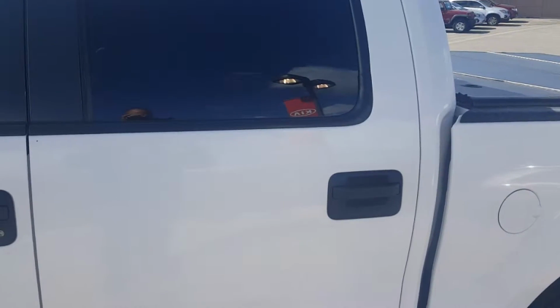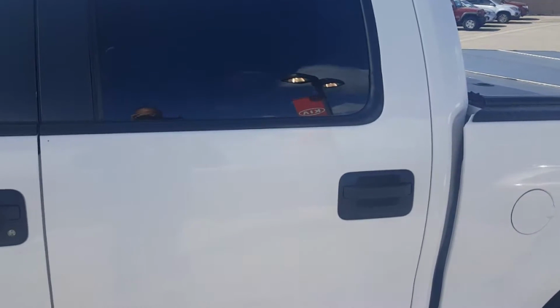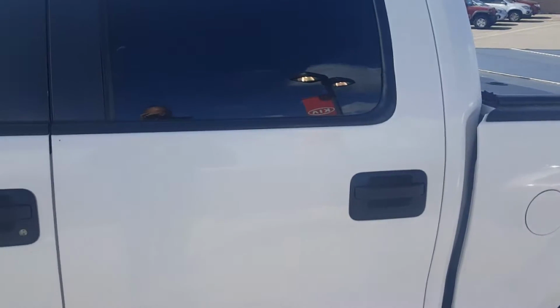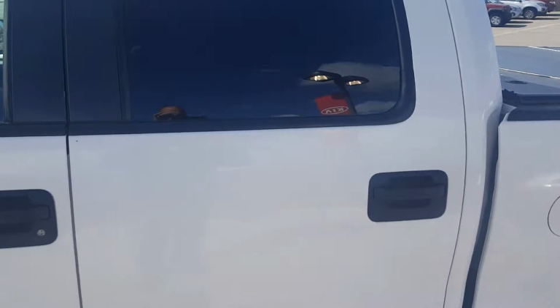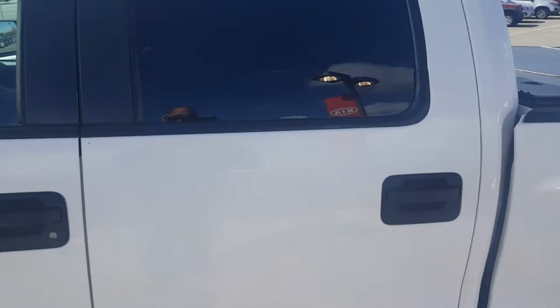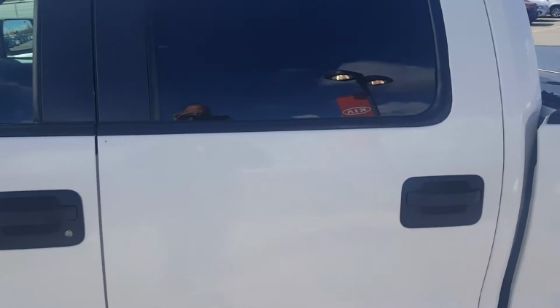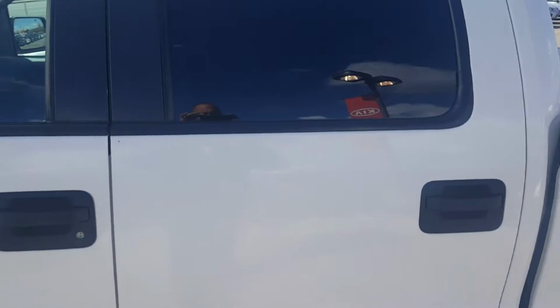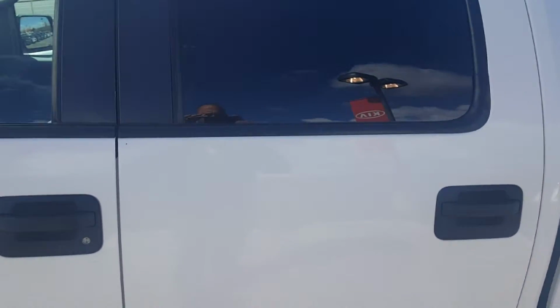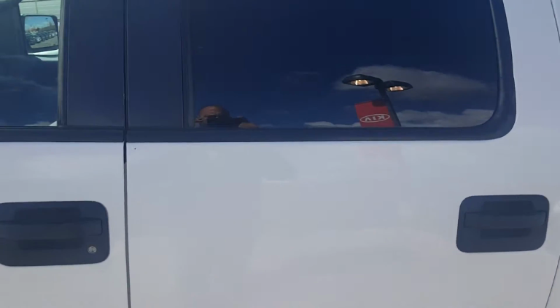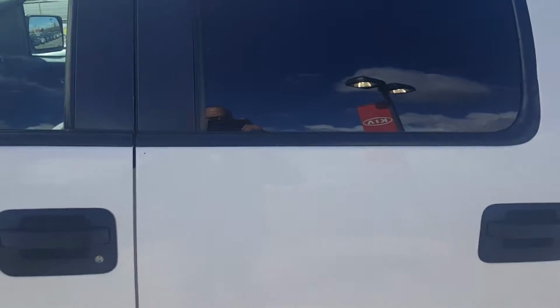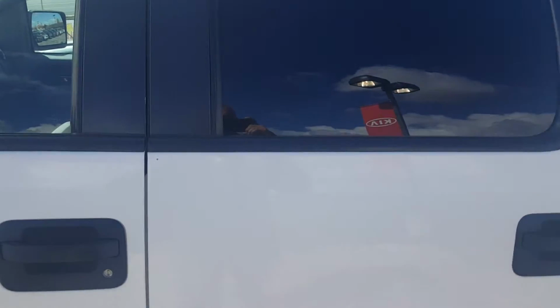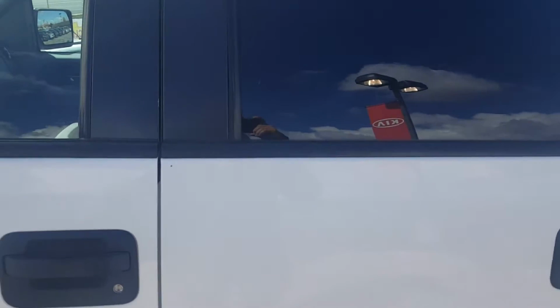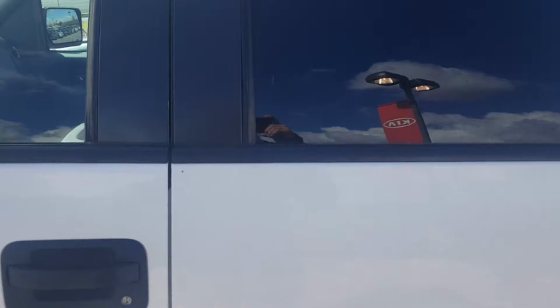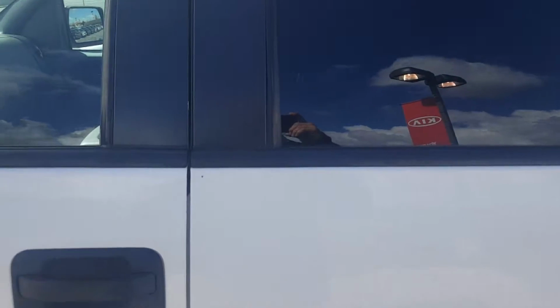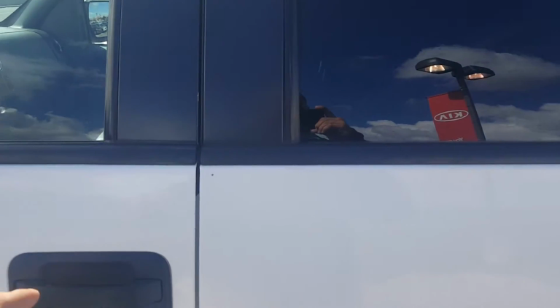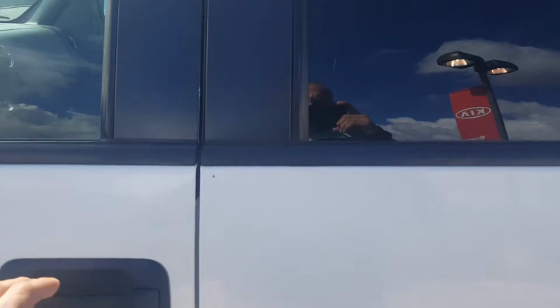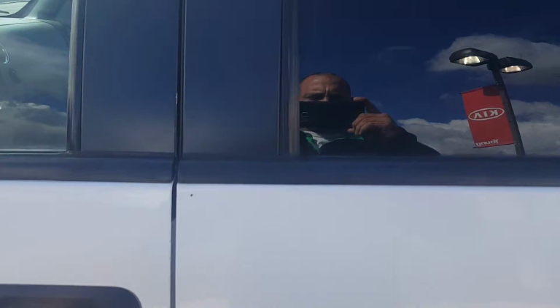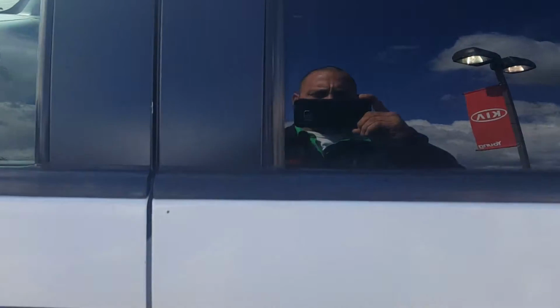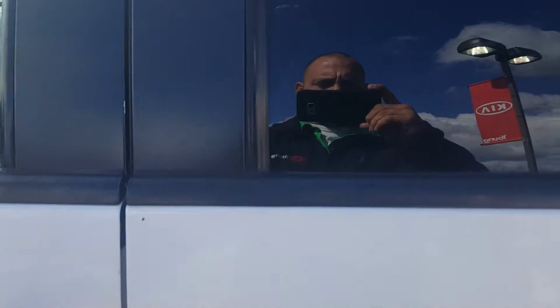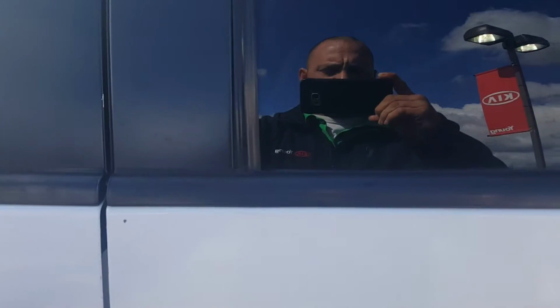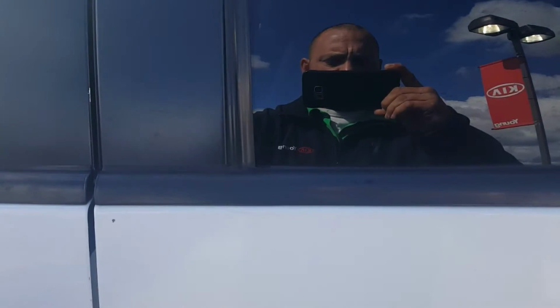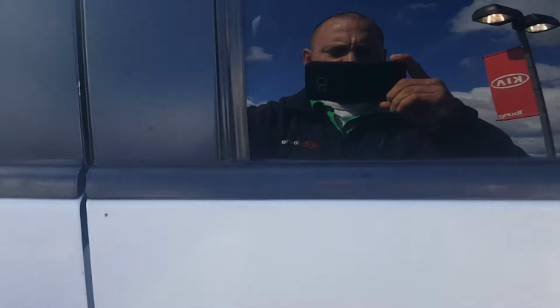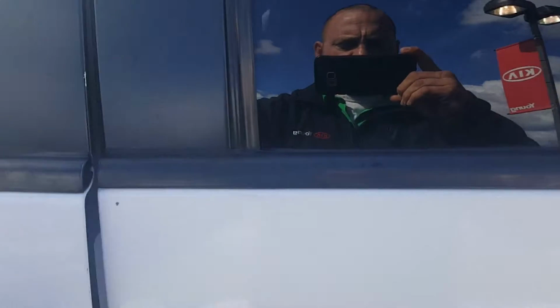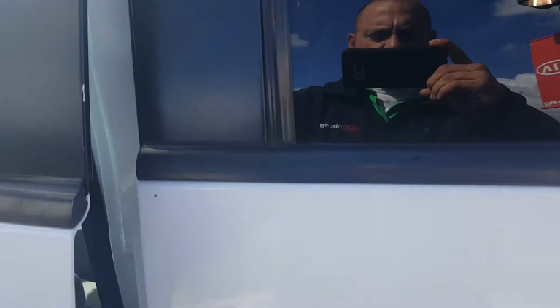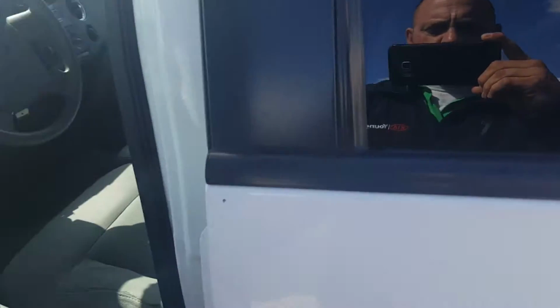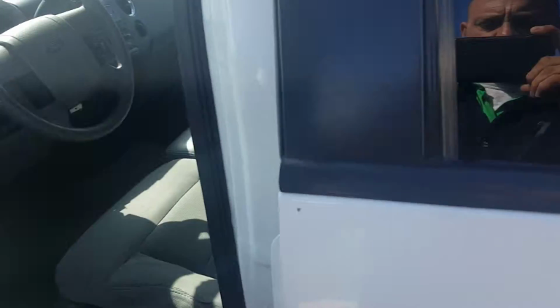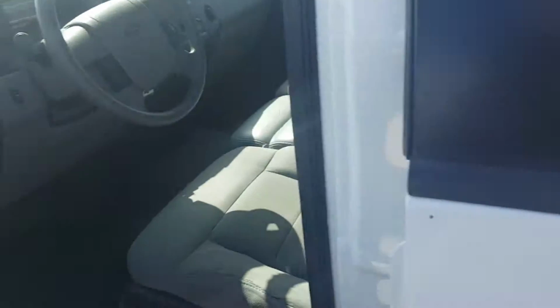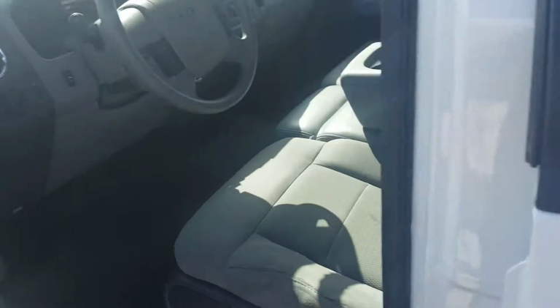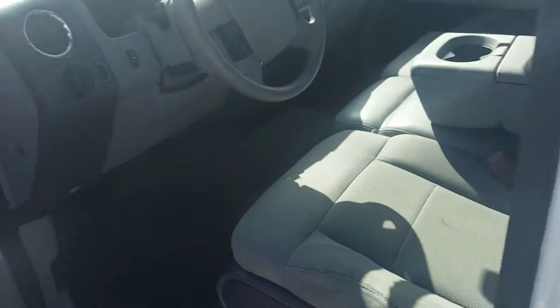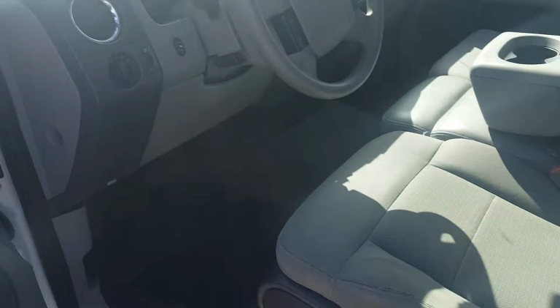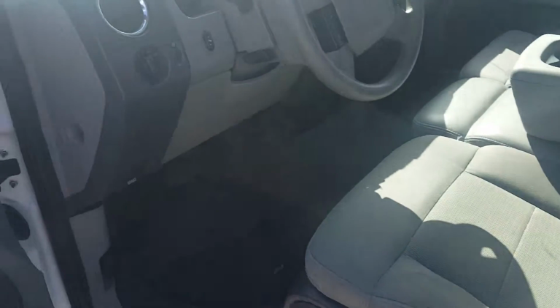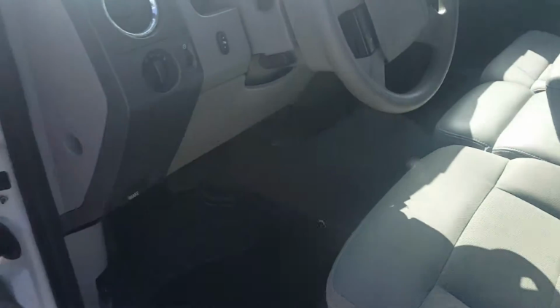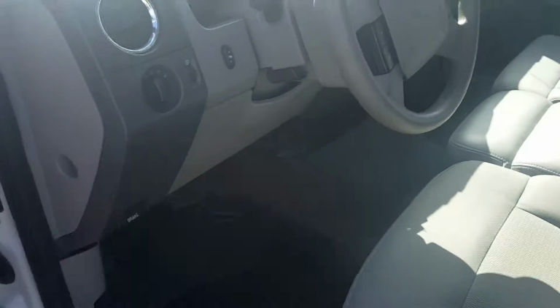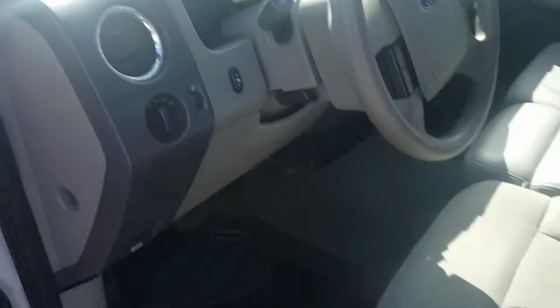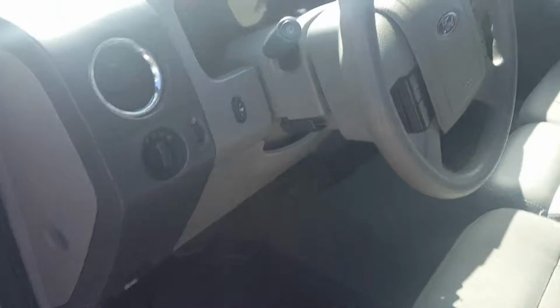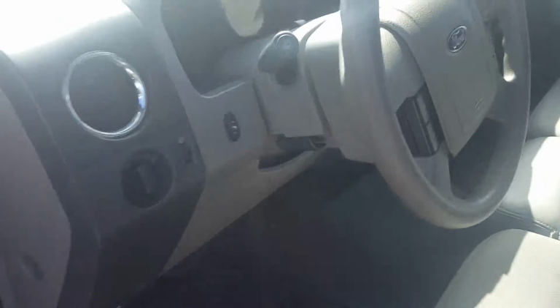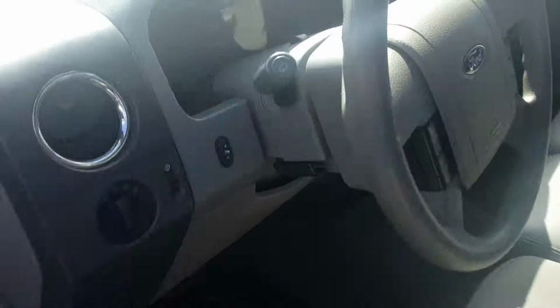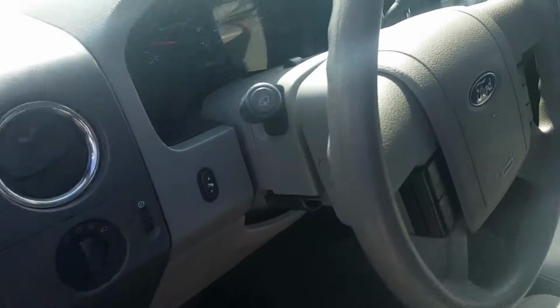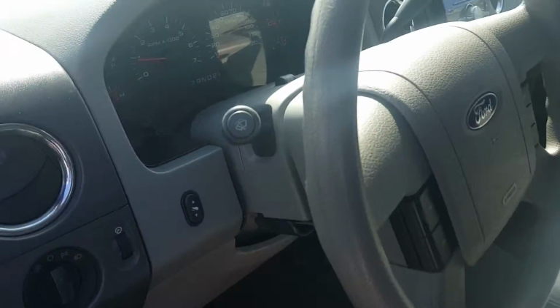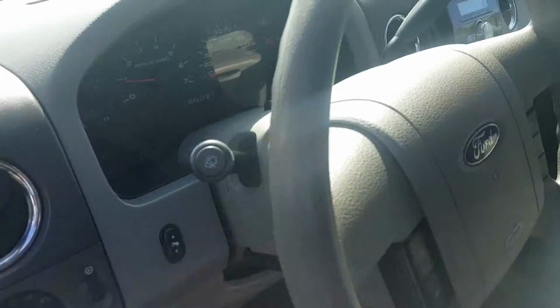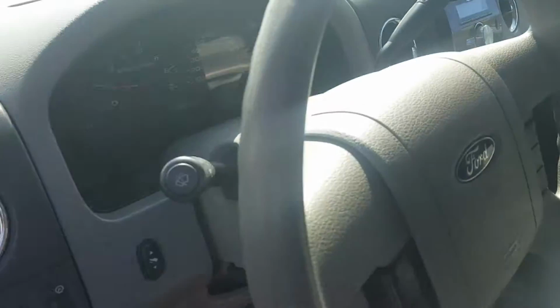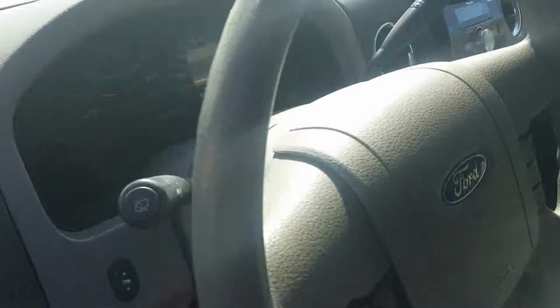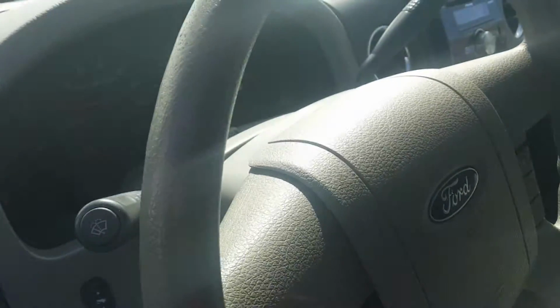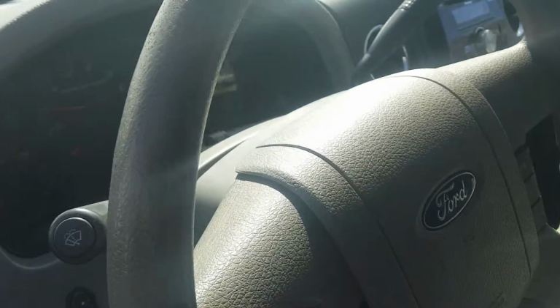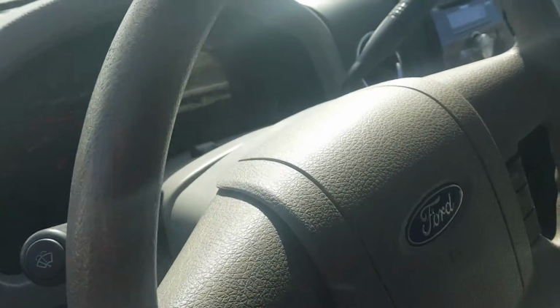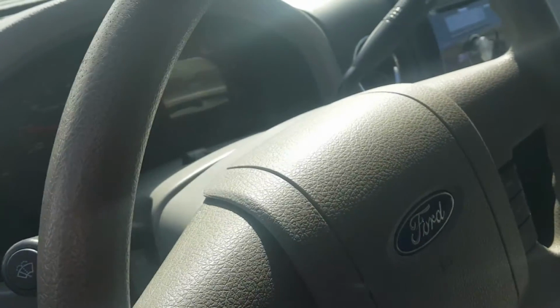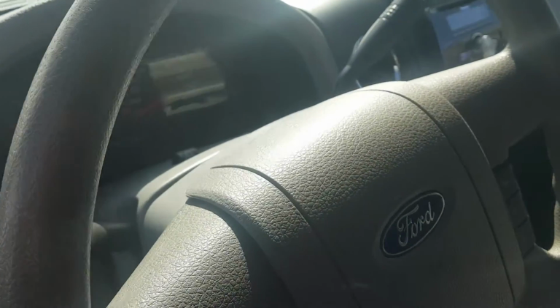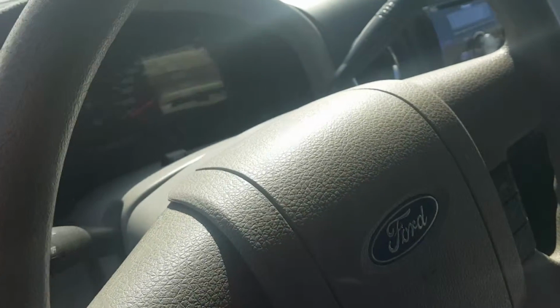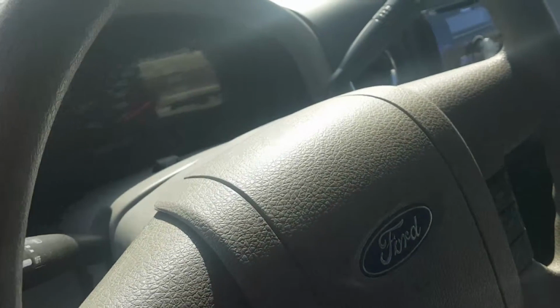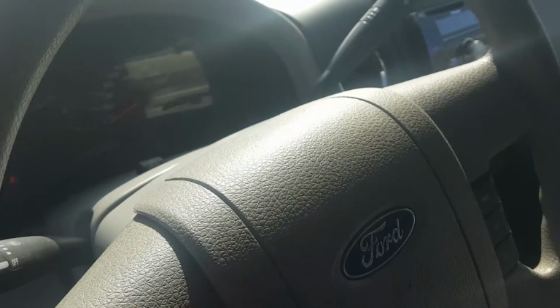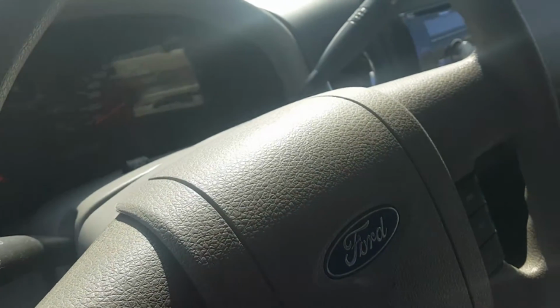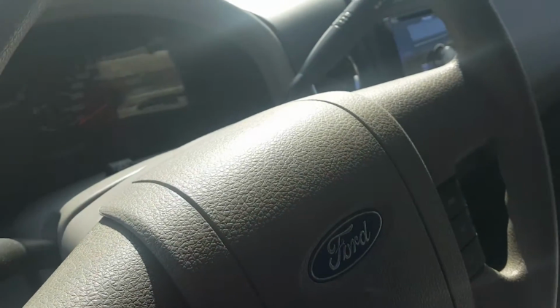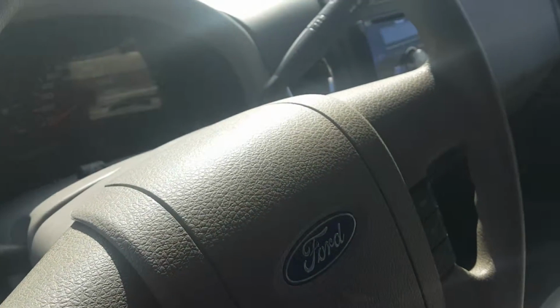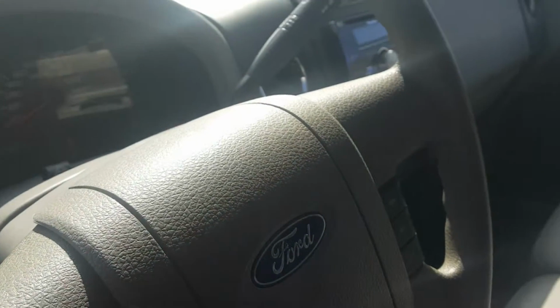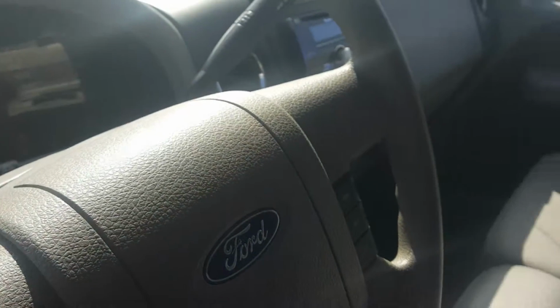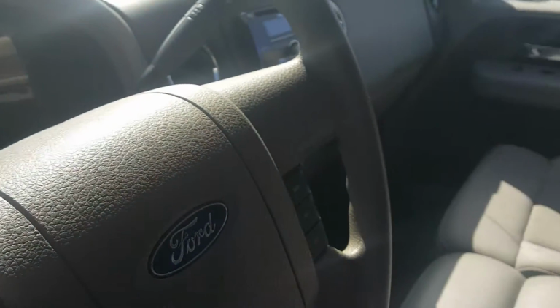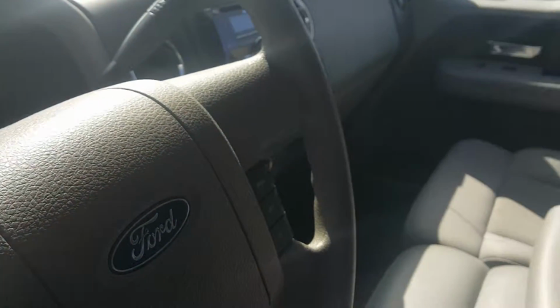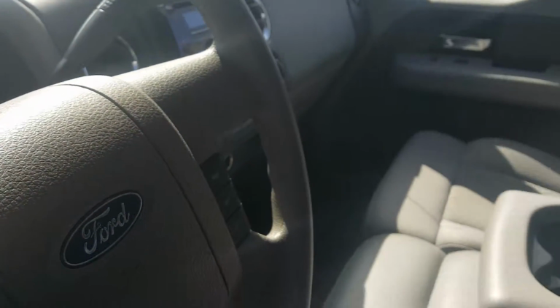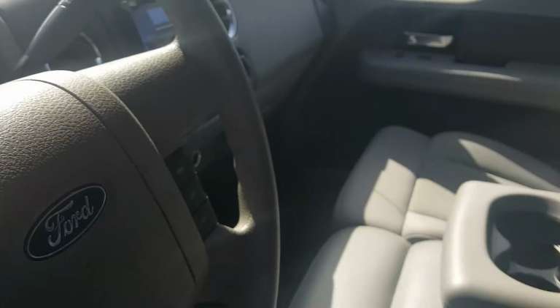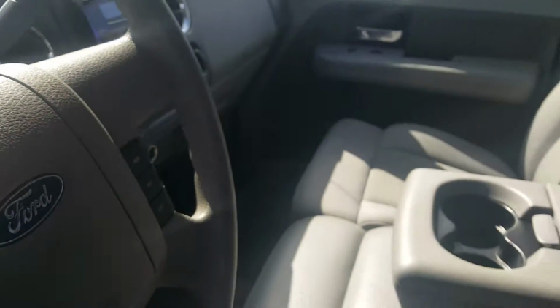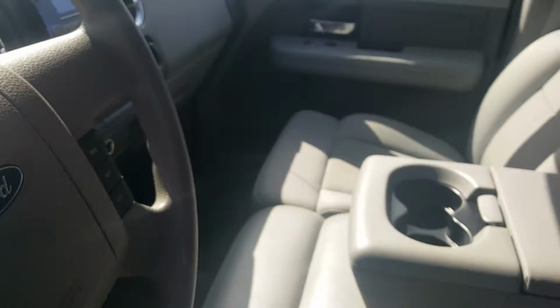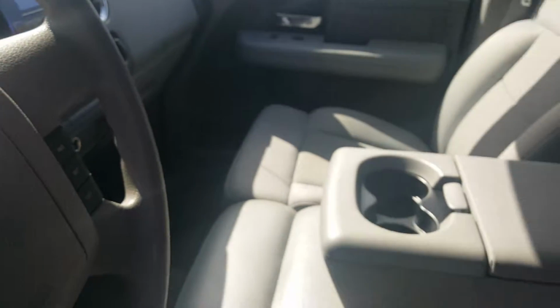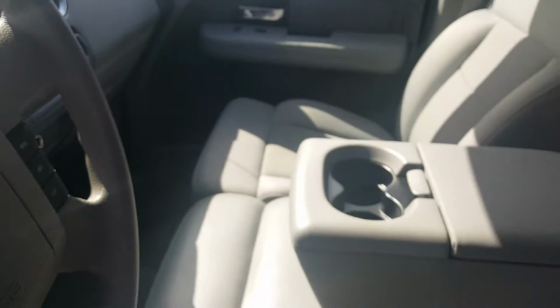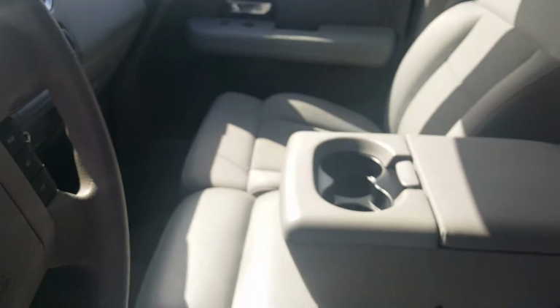Here's a quick VIP video for you on the '05 Ford truck that you inquired about. Here's a look at the inside.